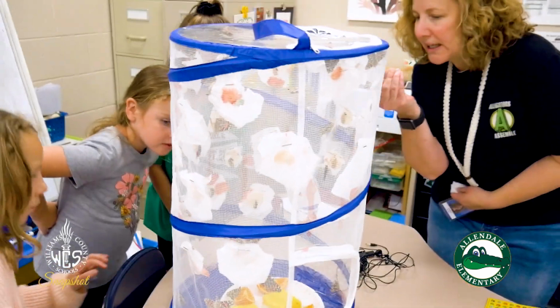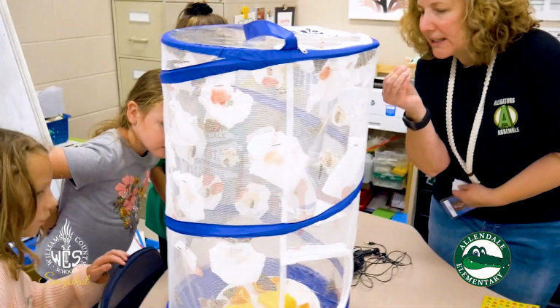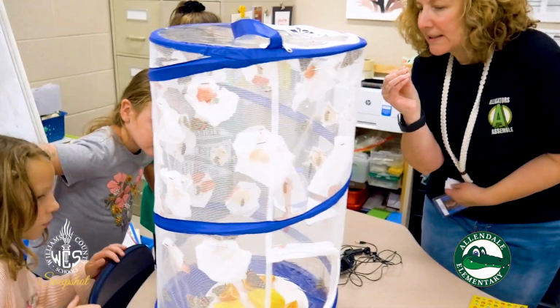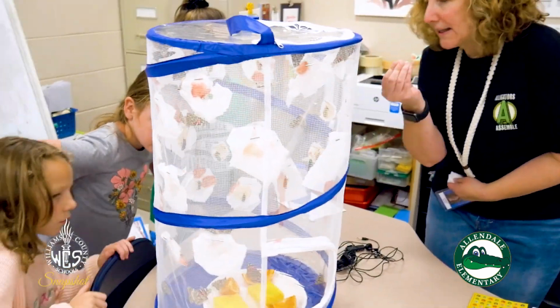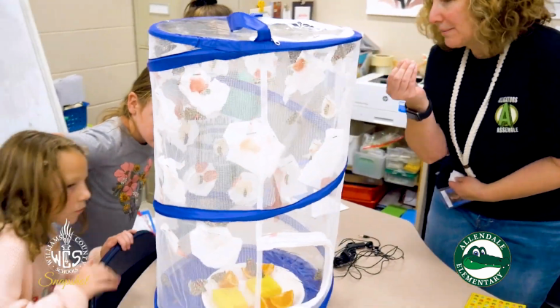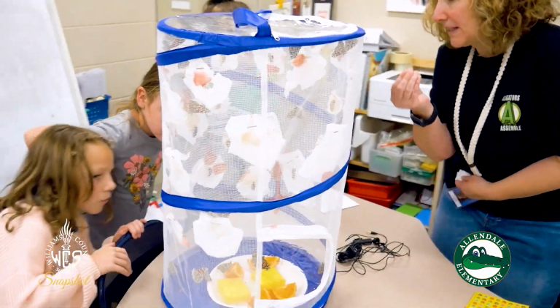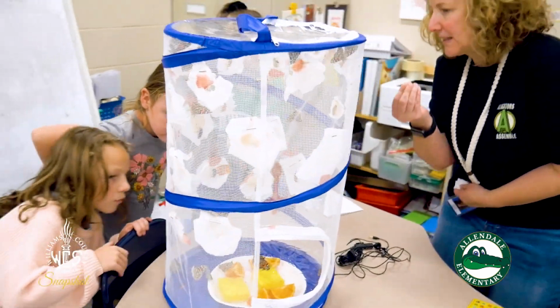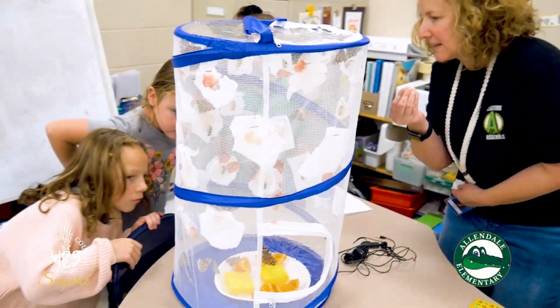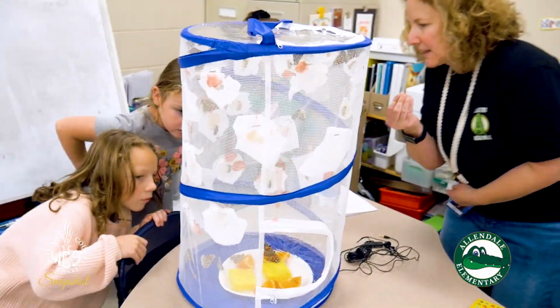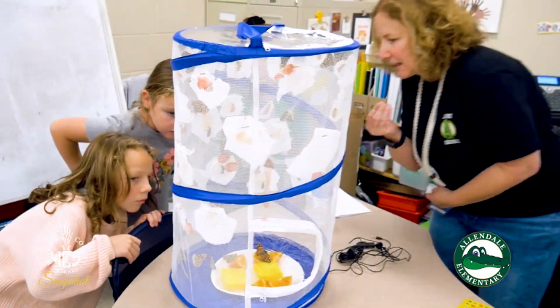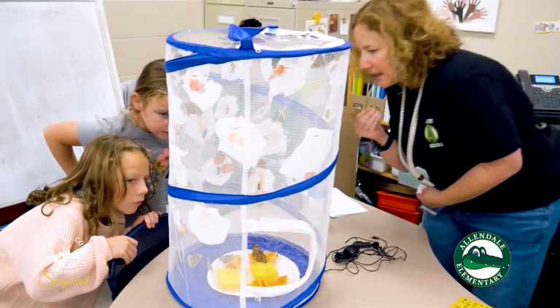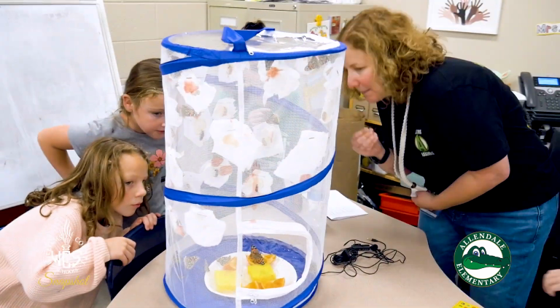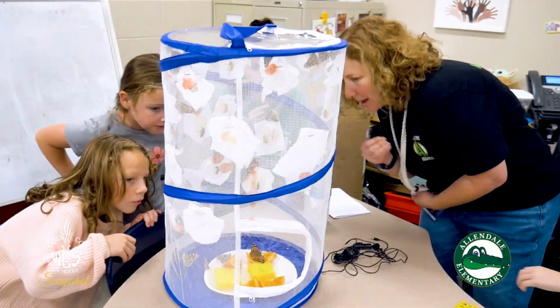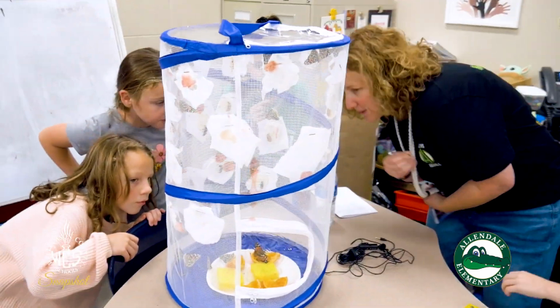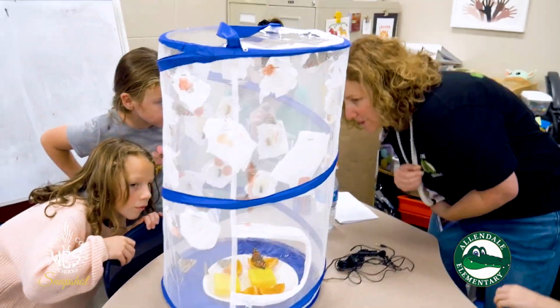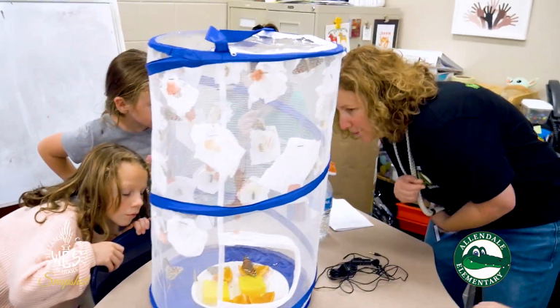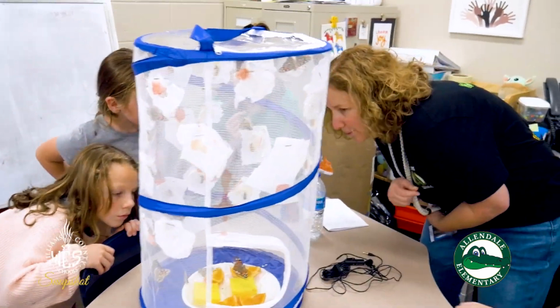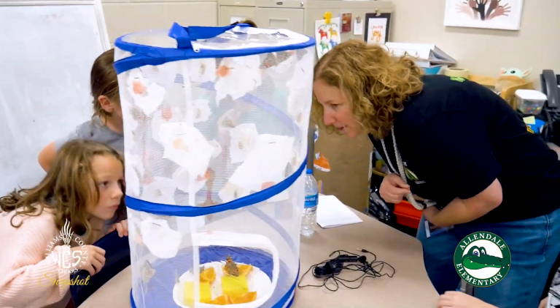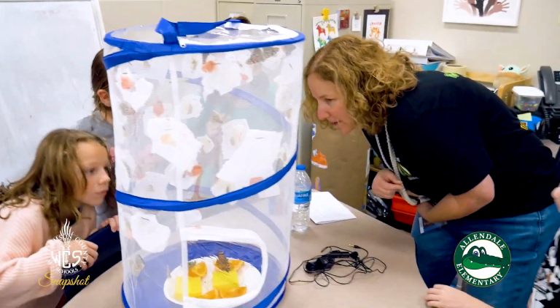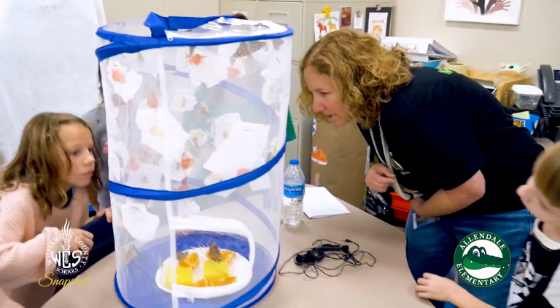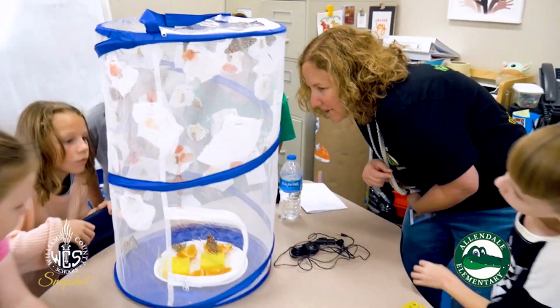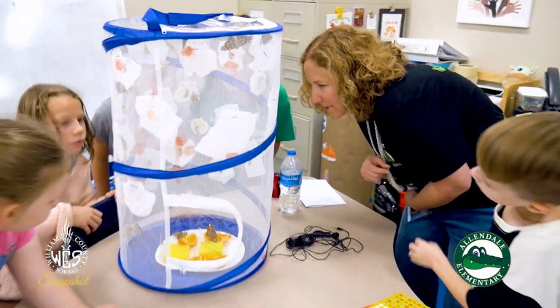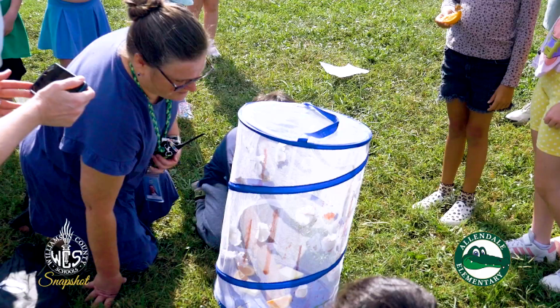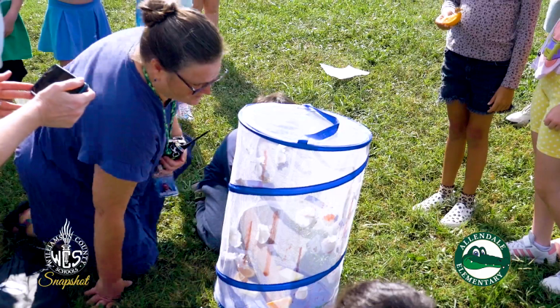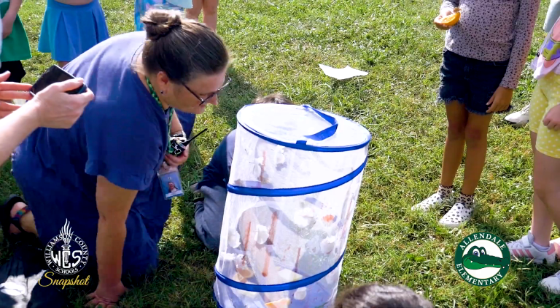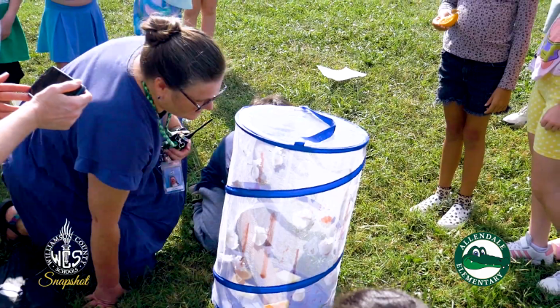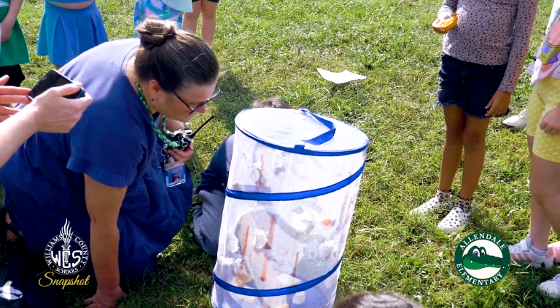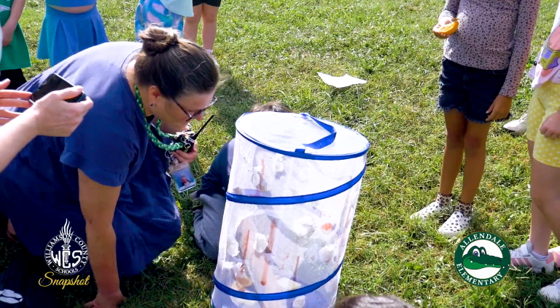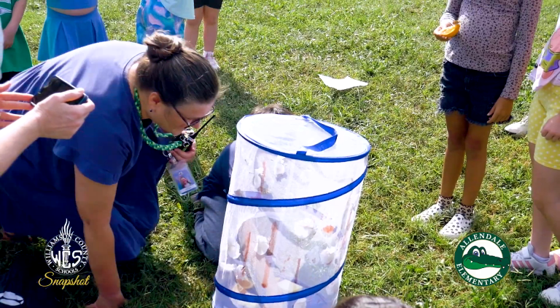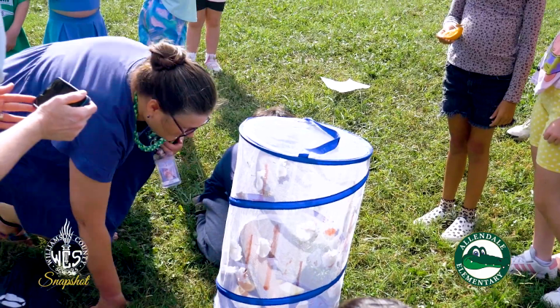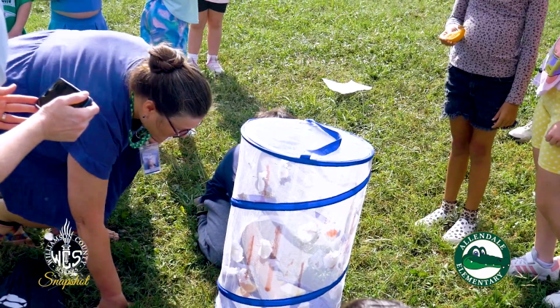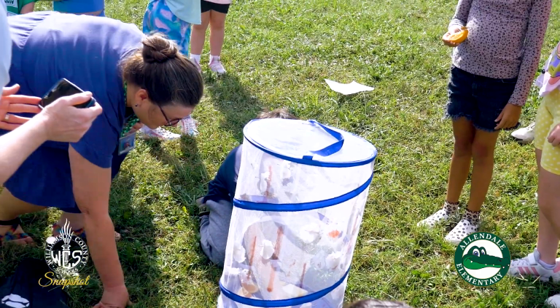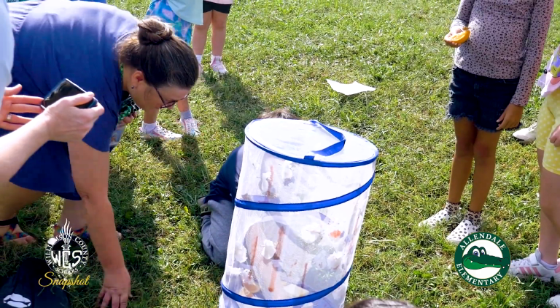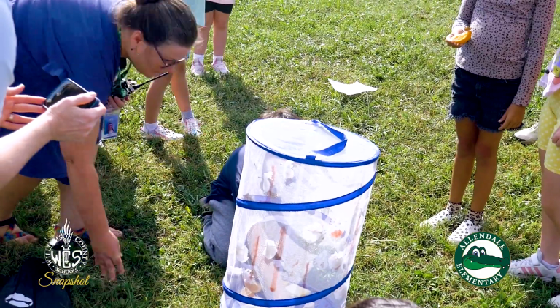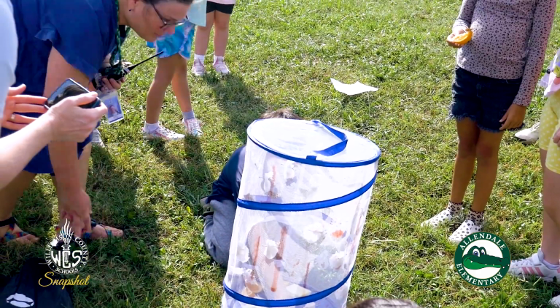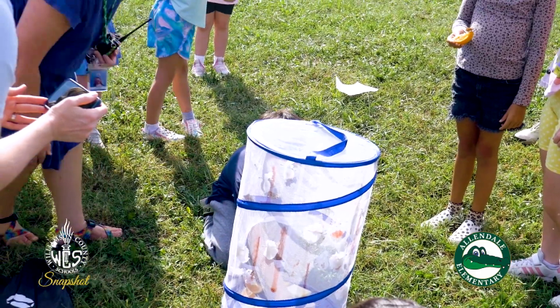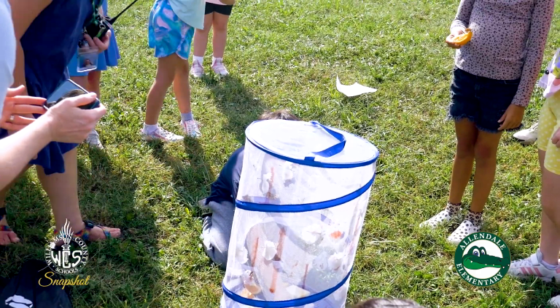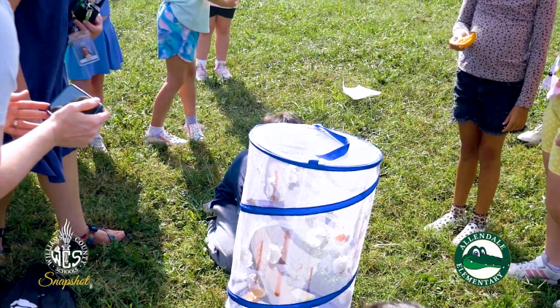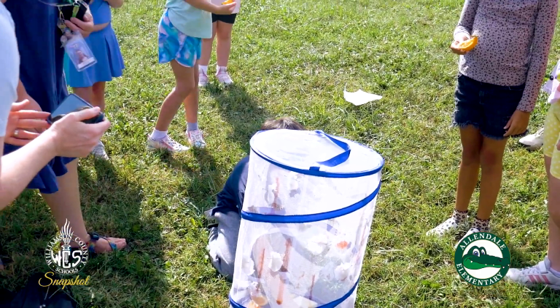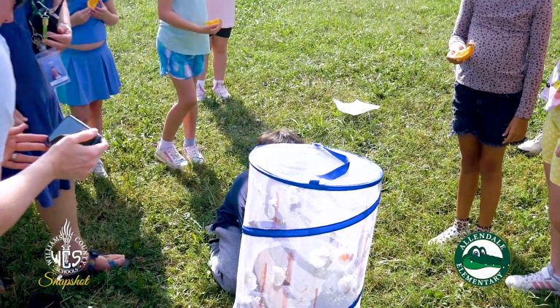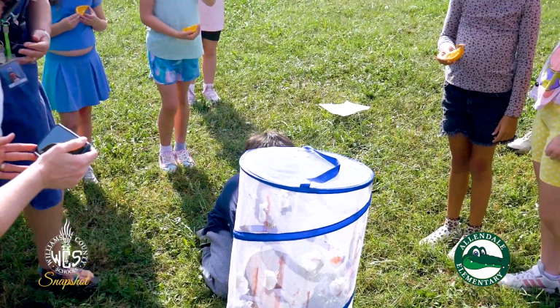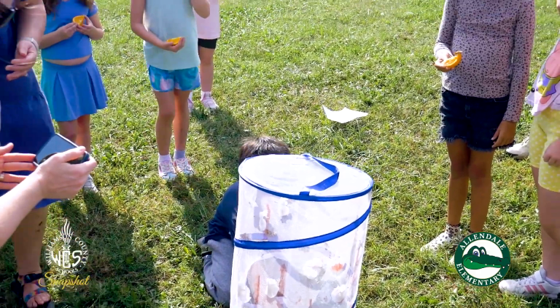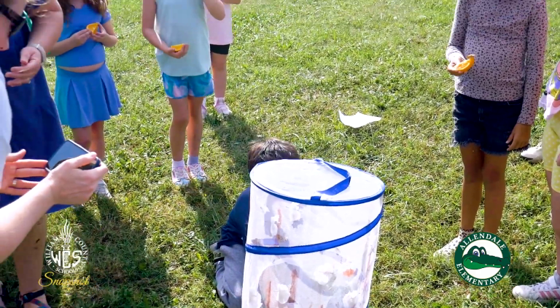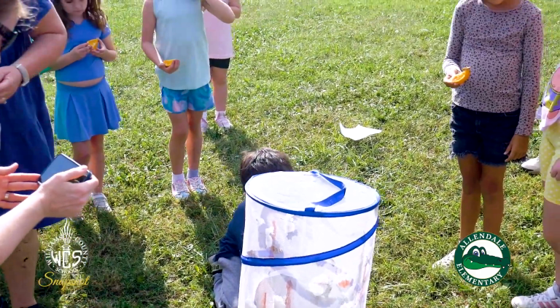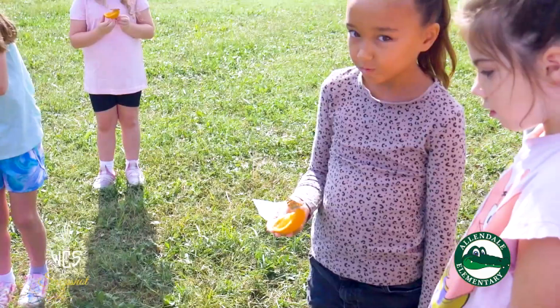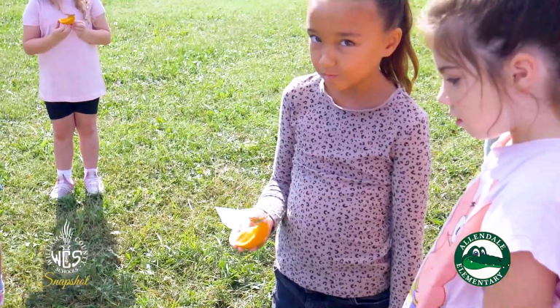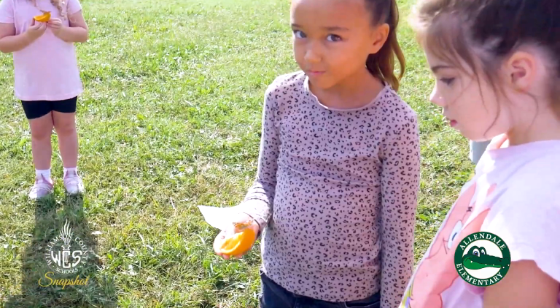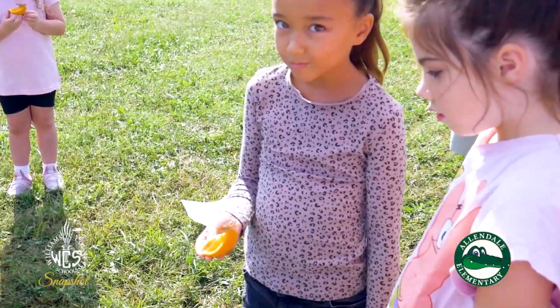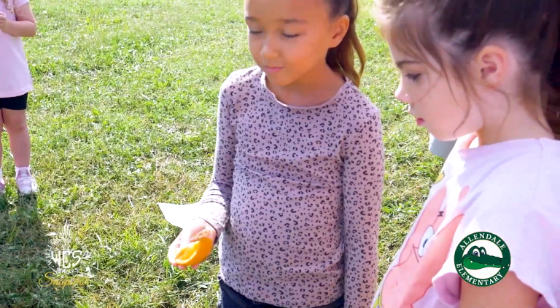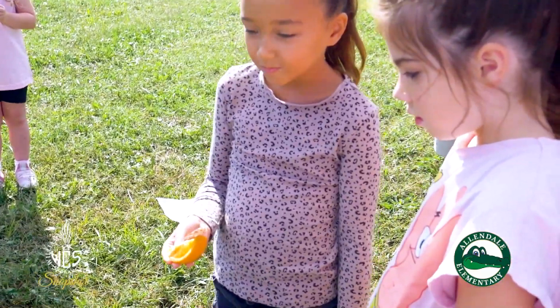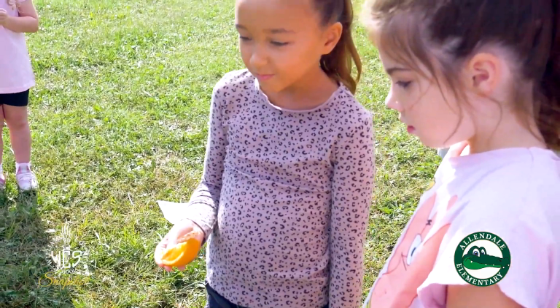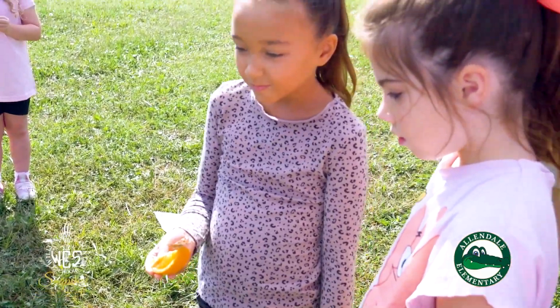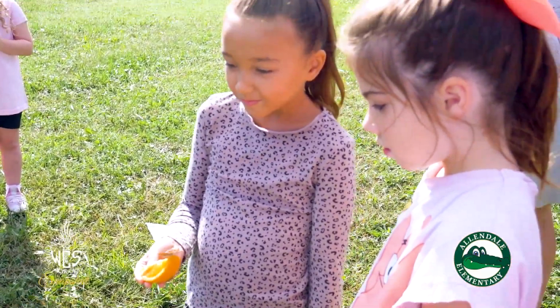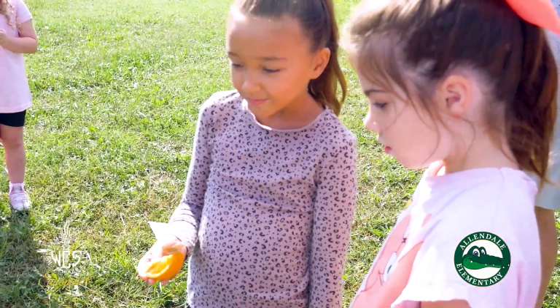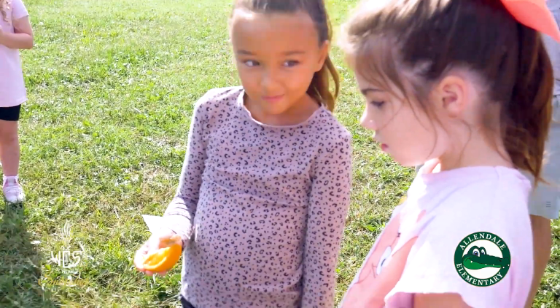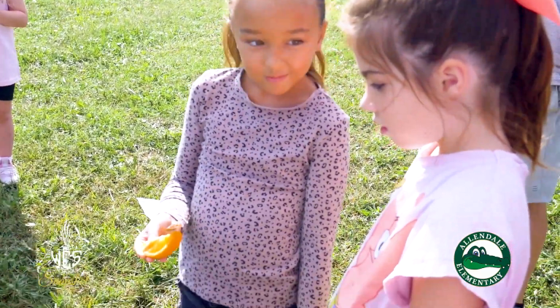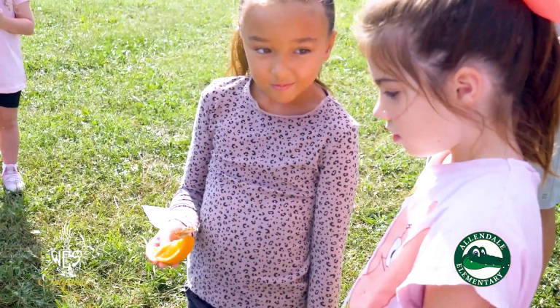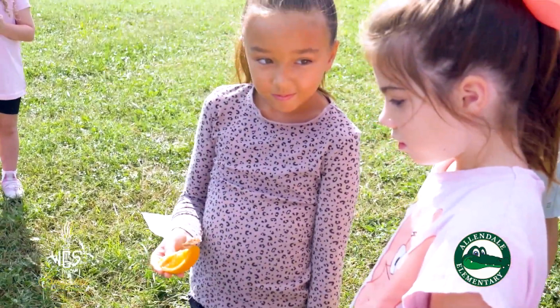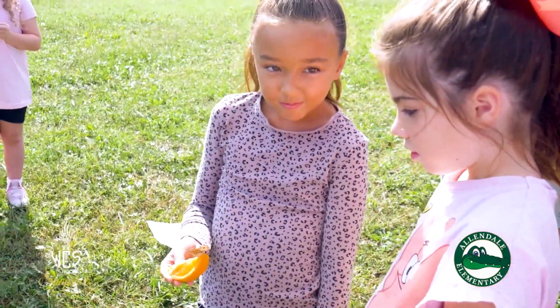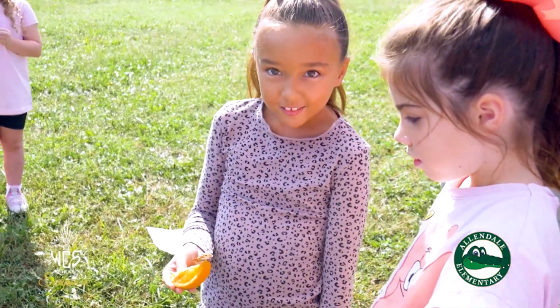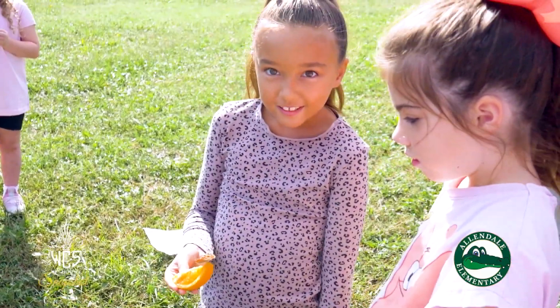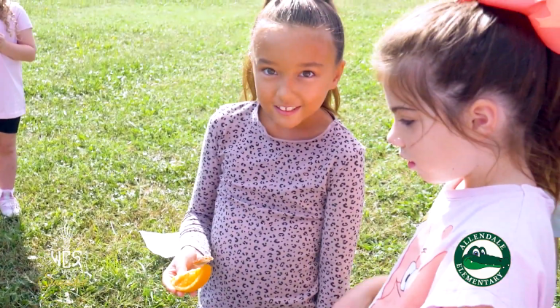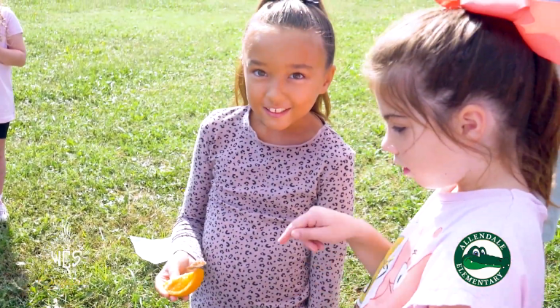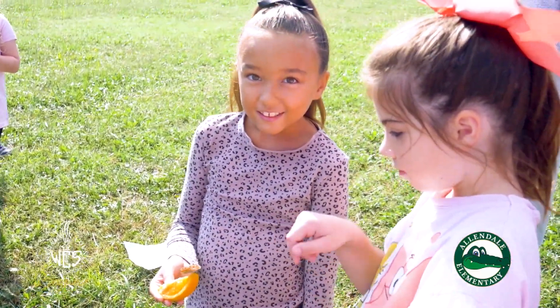The project is fun because I get to watch them grow as much as they can. When we're finished with them, we will release them.